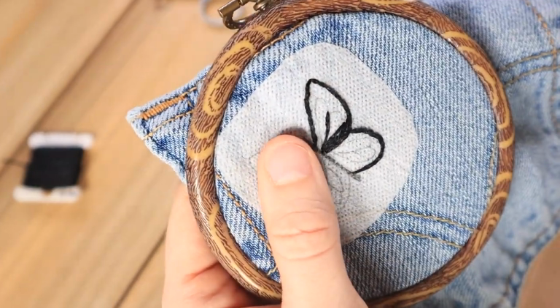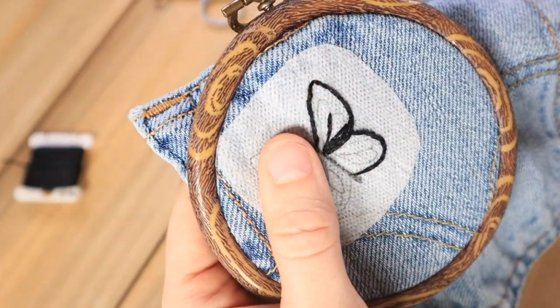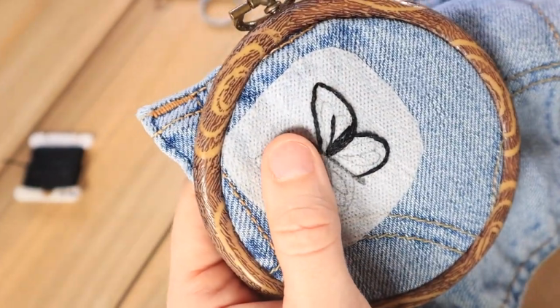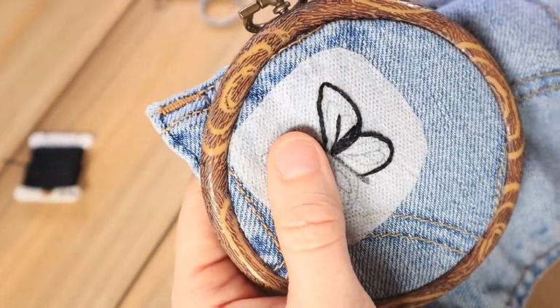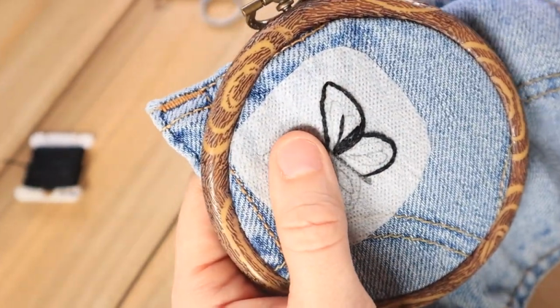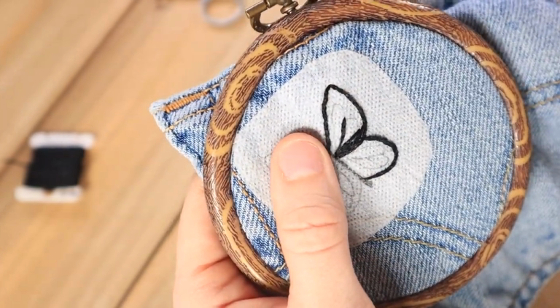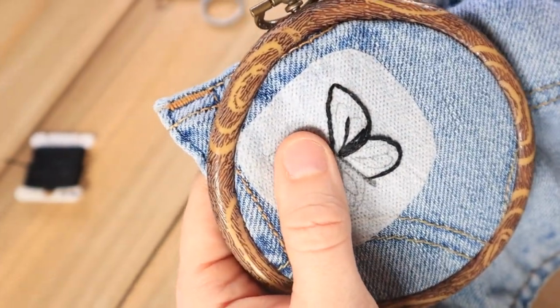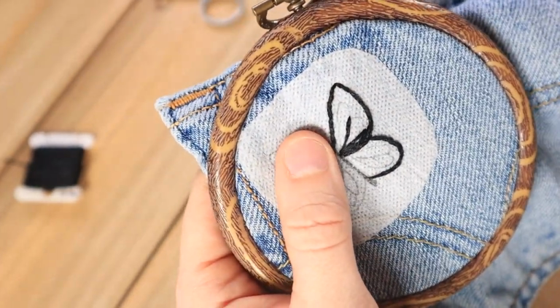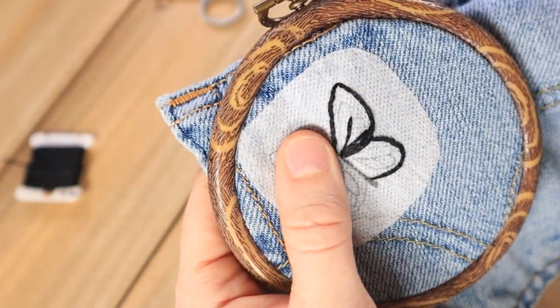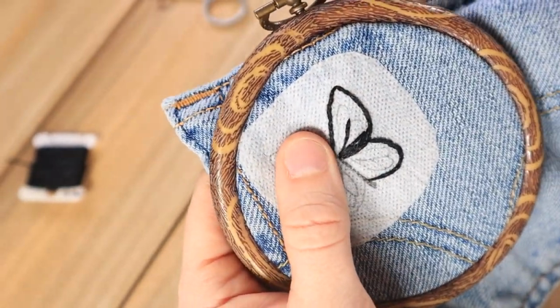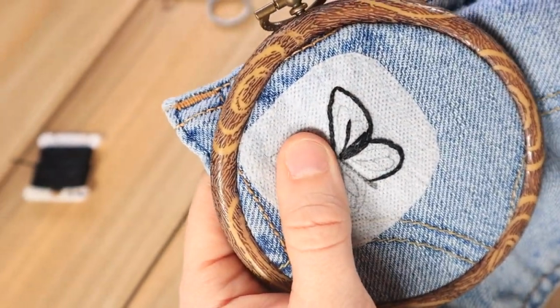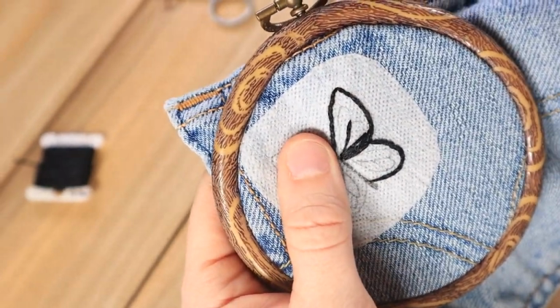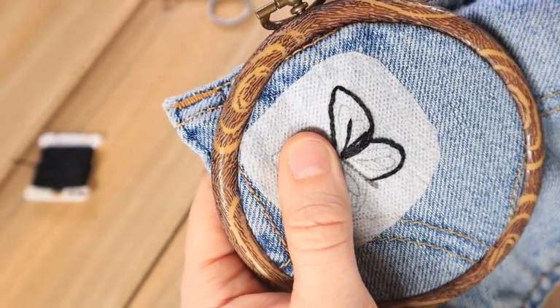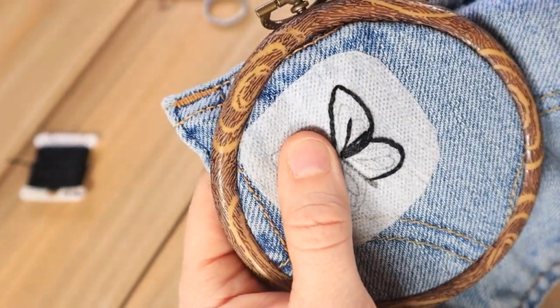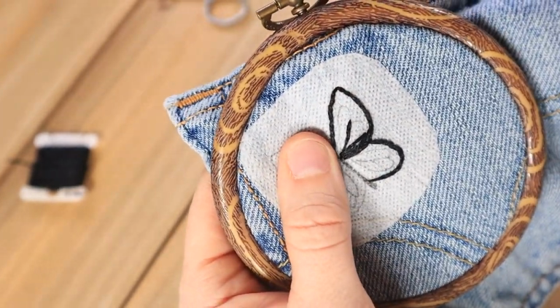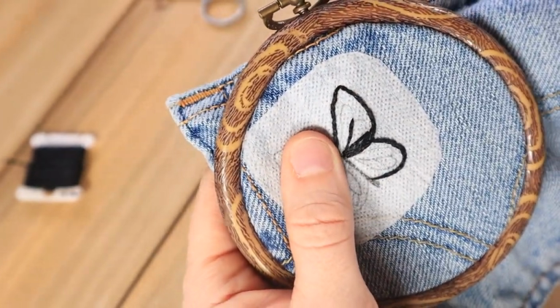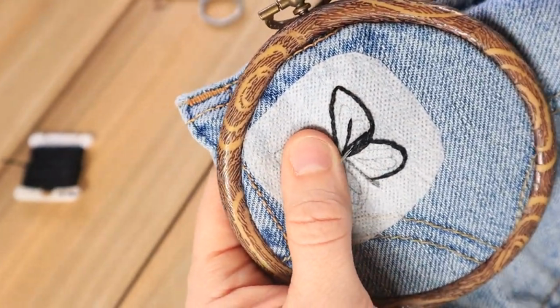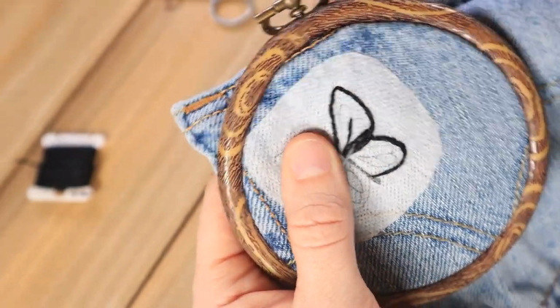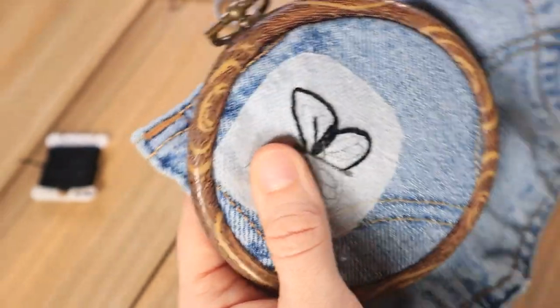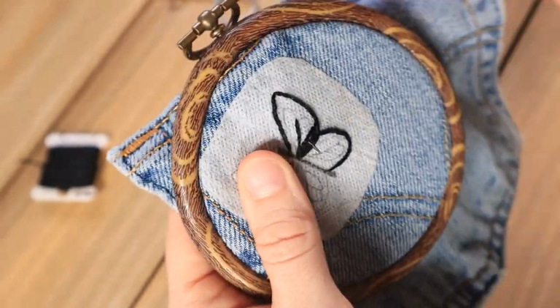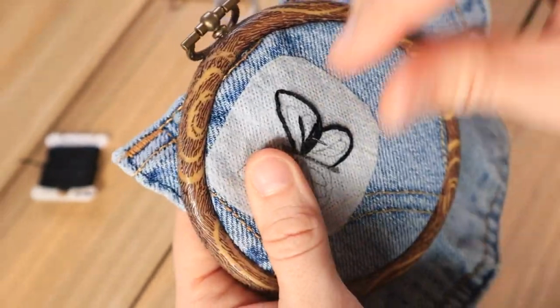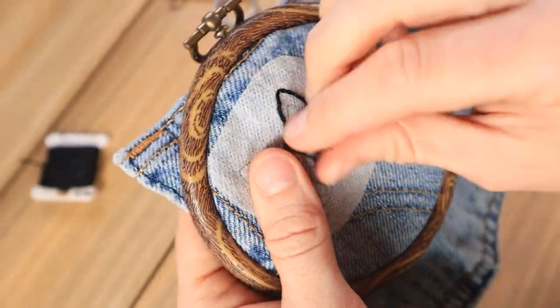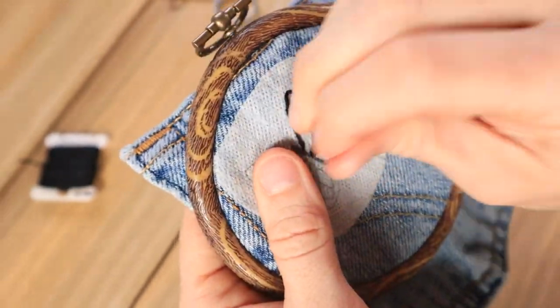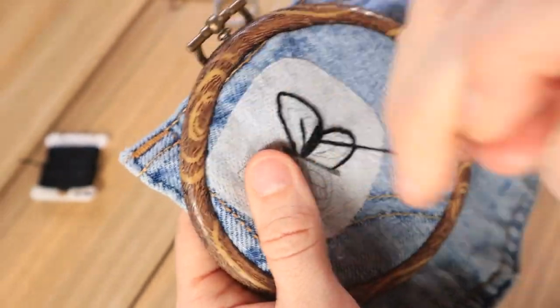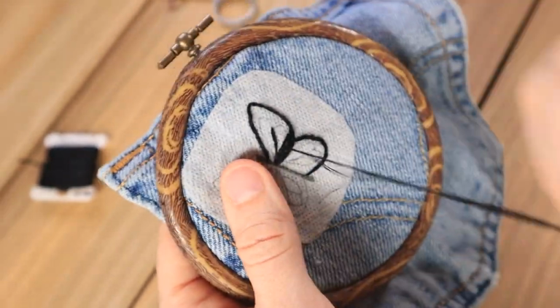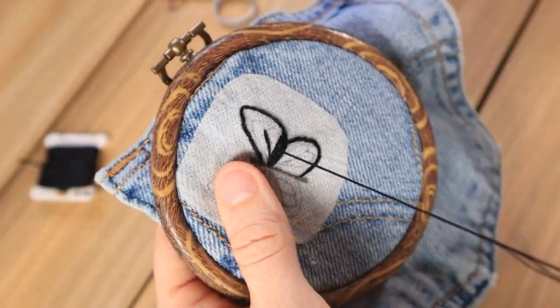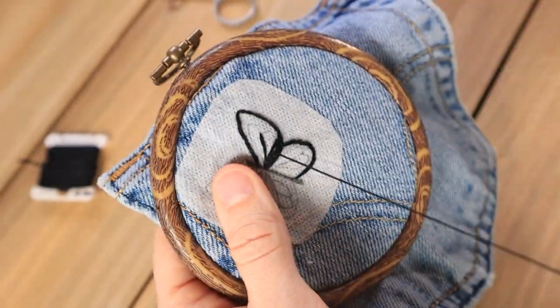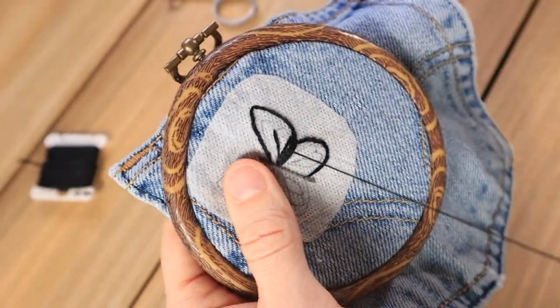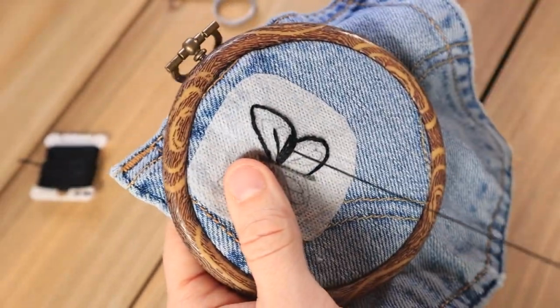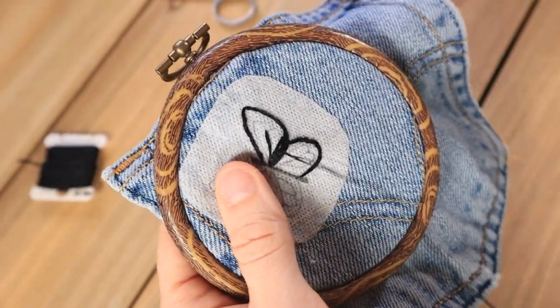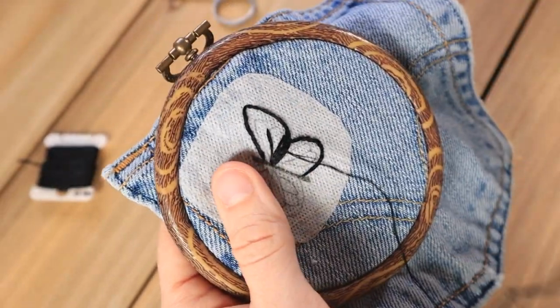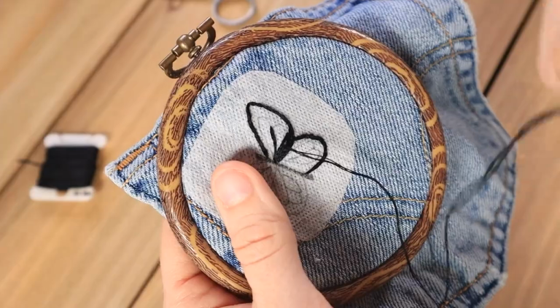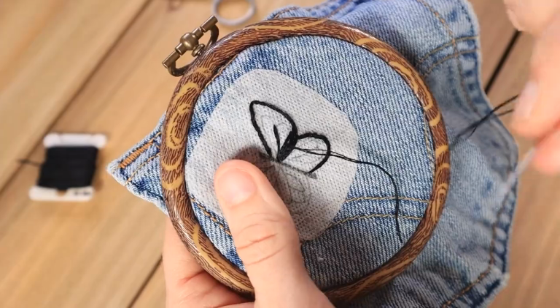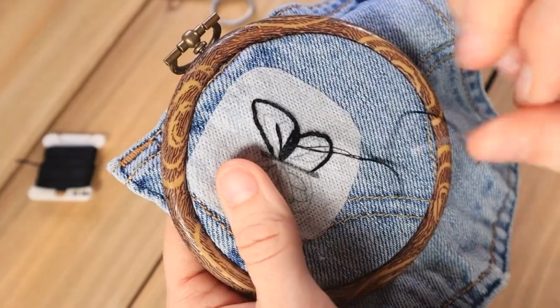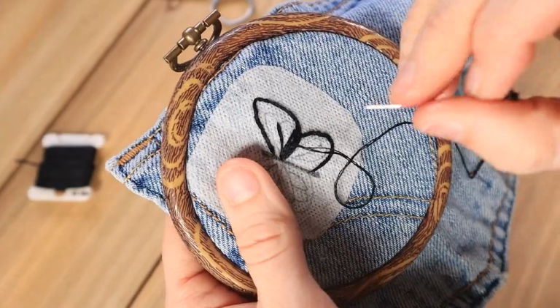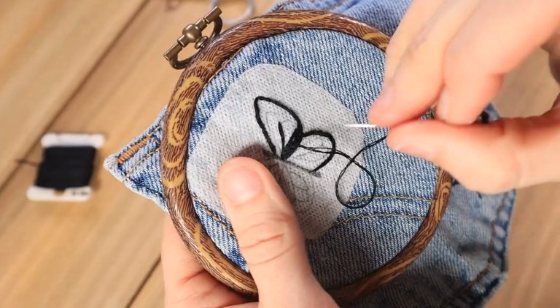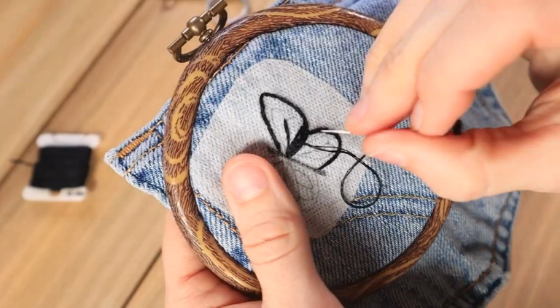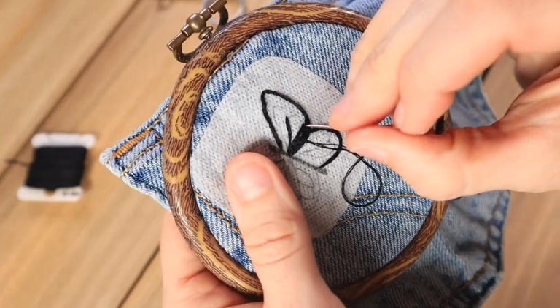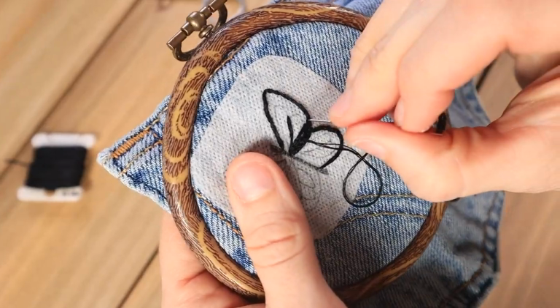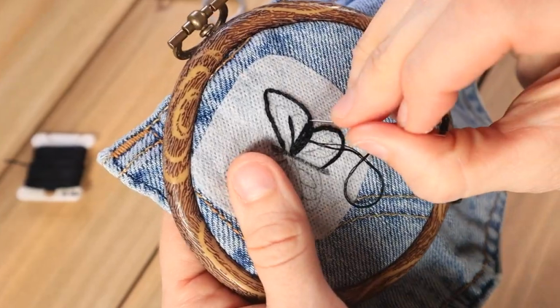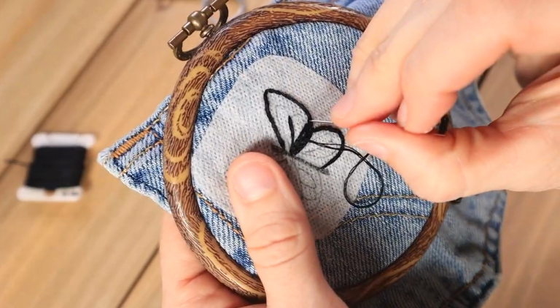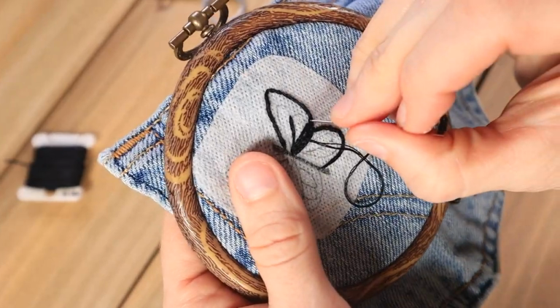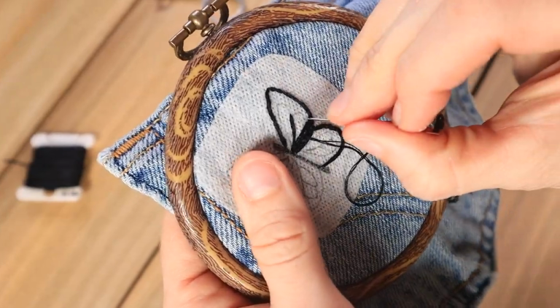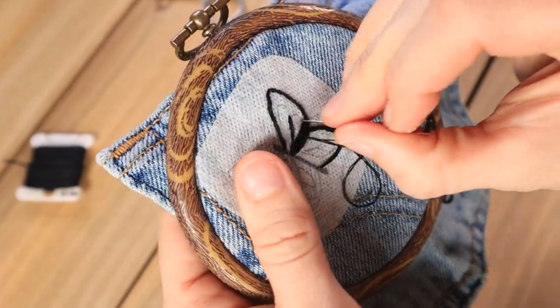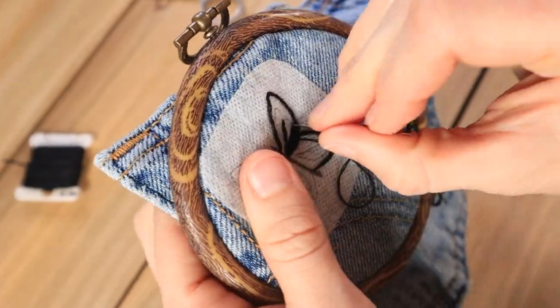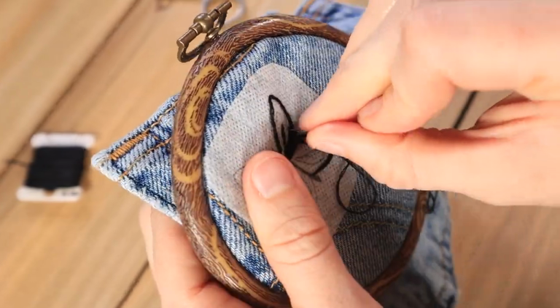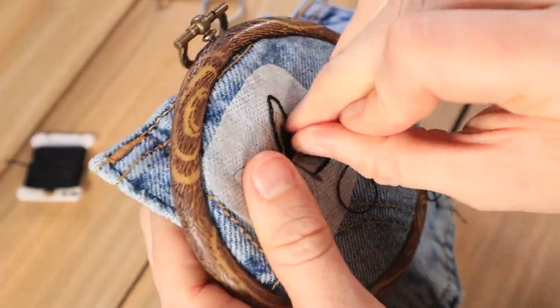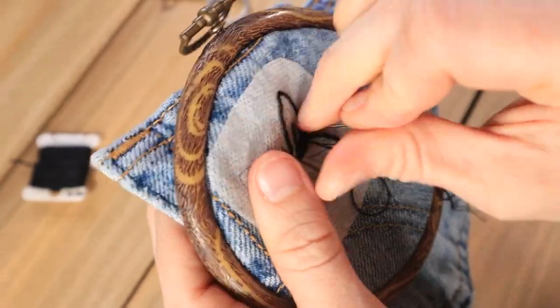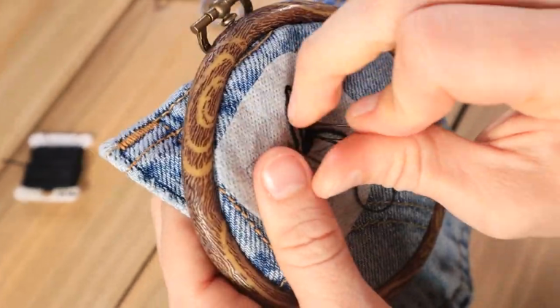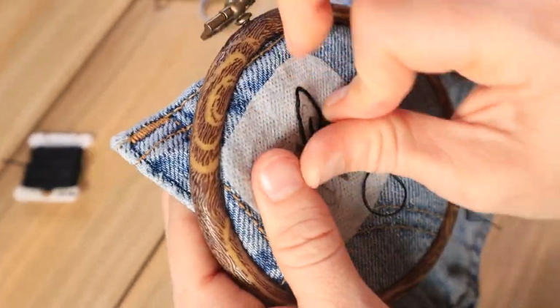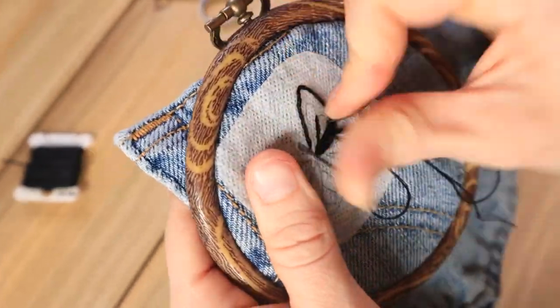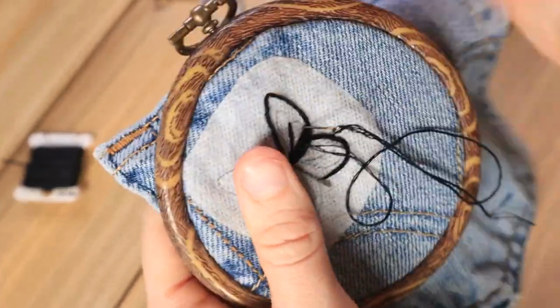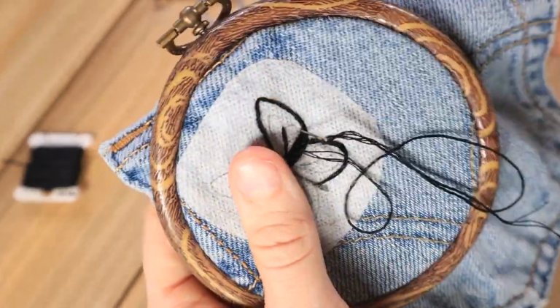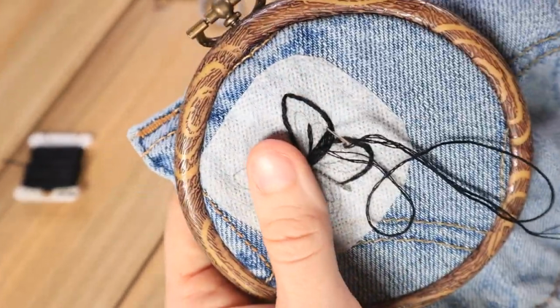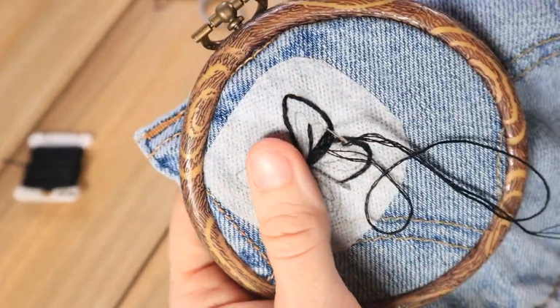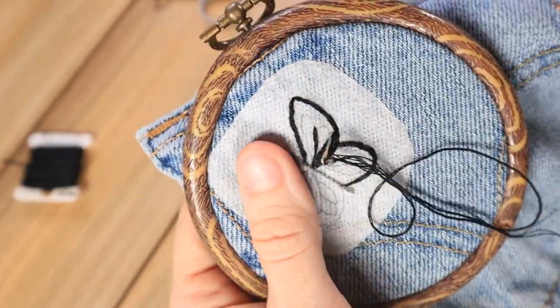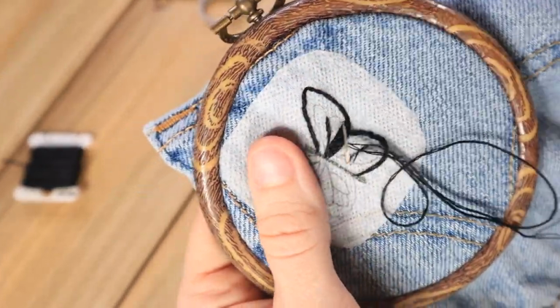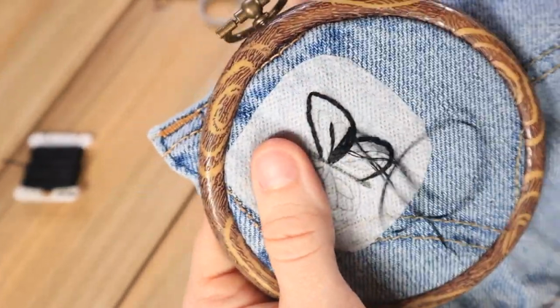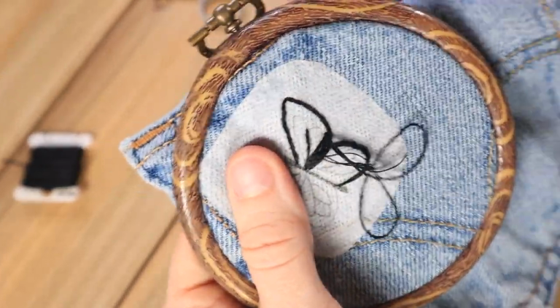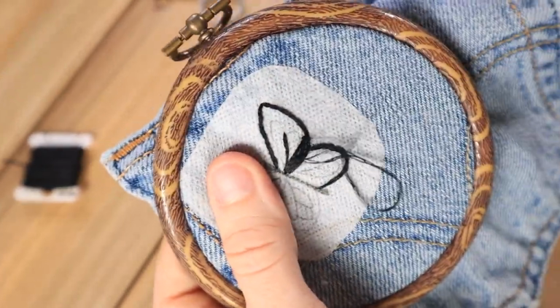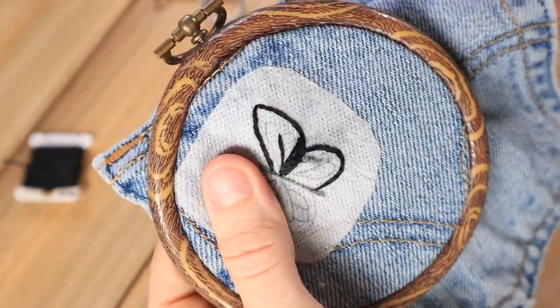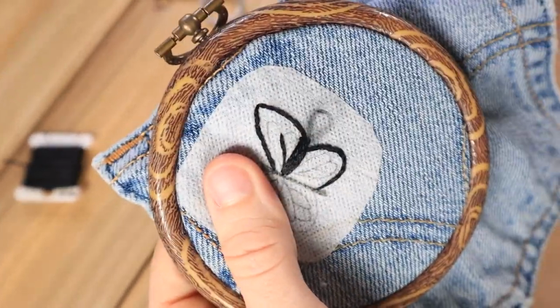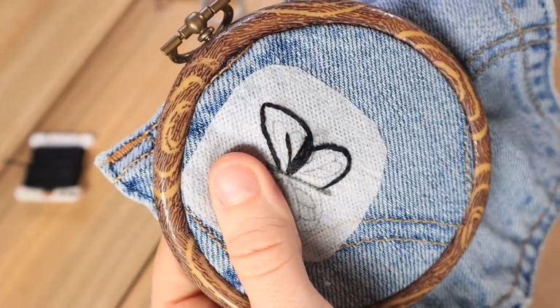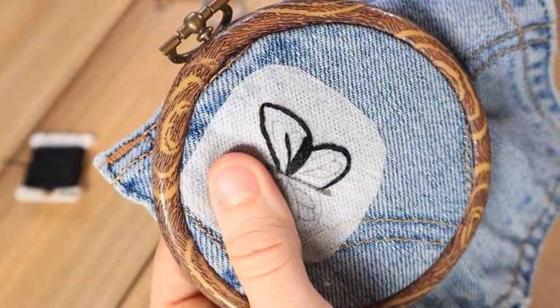Then I did a combination of satin stitches and long and short stitches to fill in the black areas of the wing.